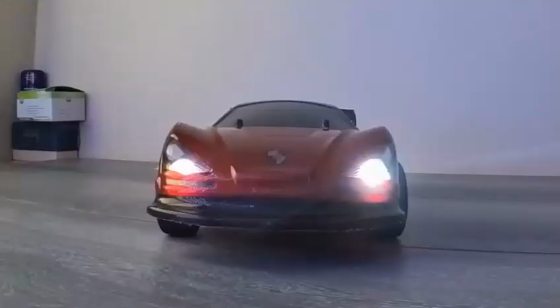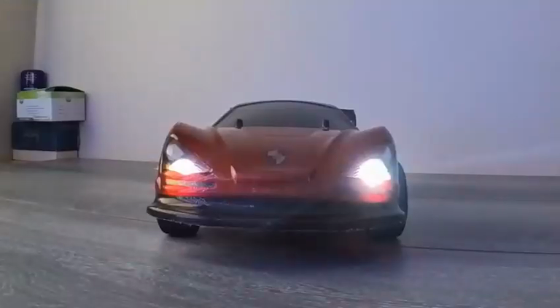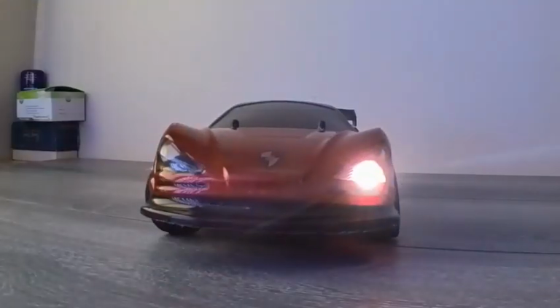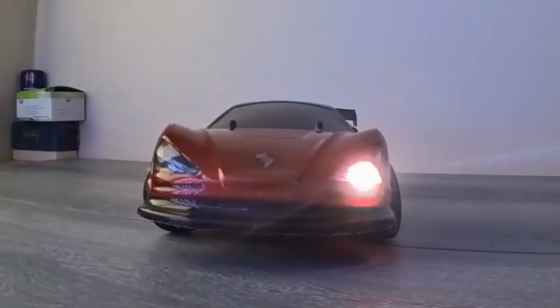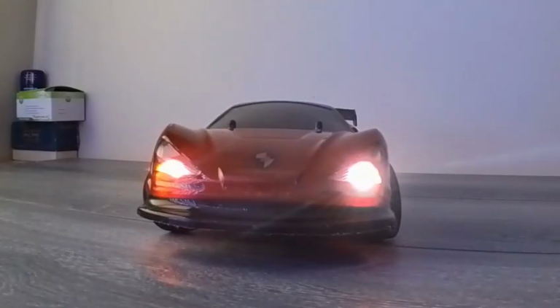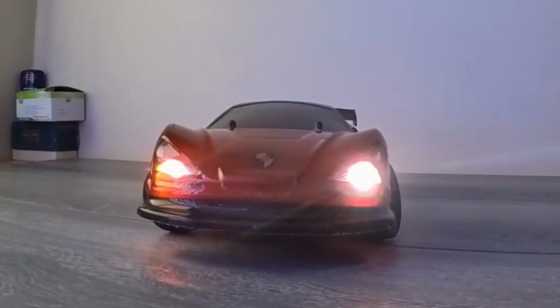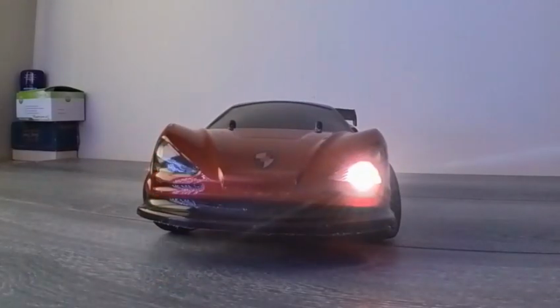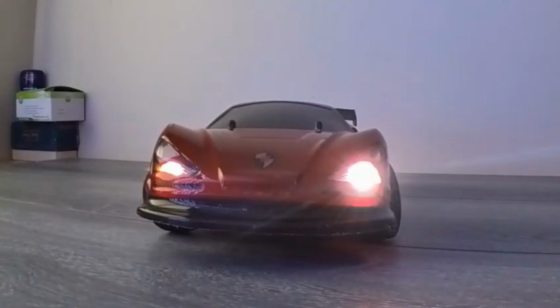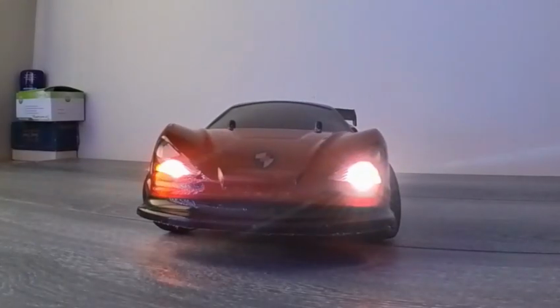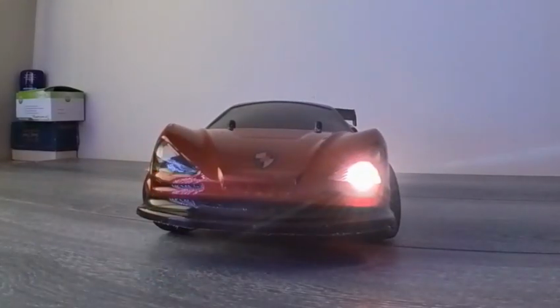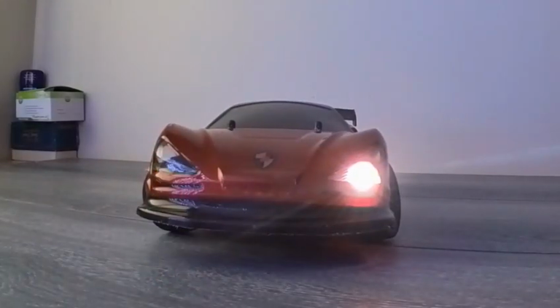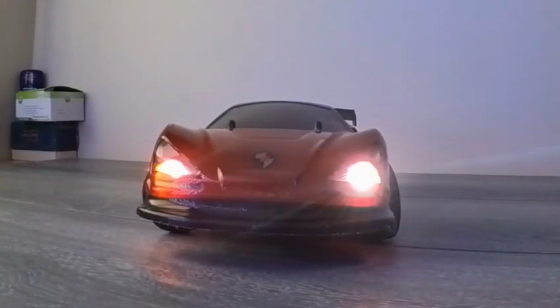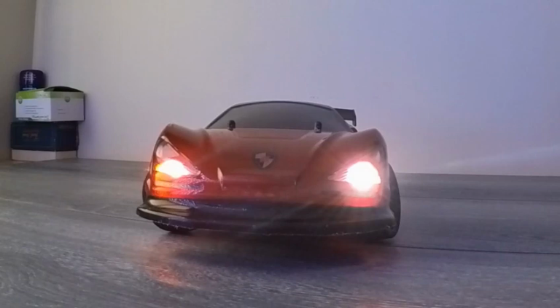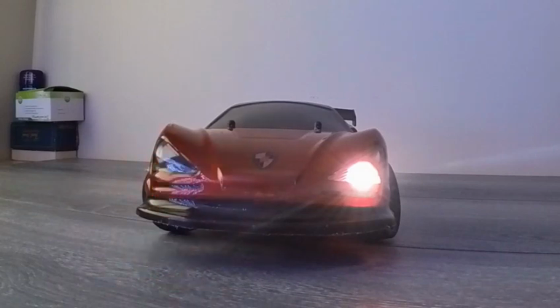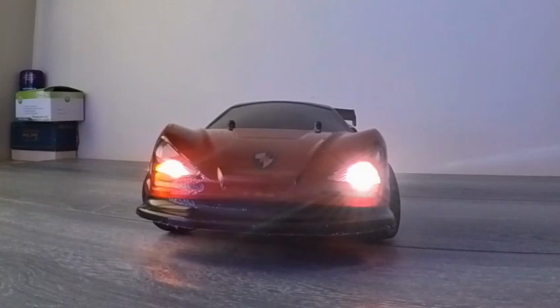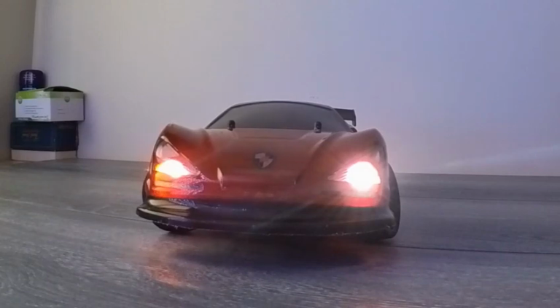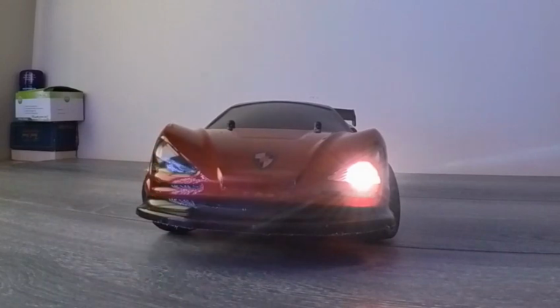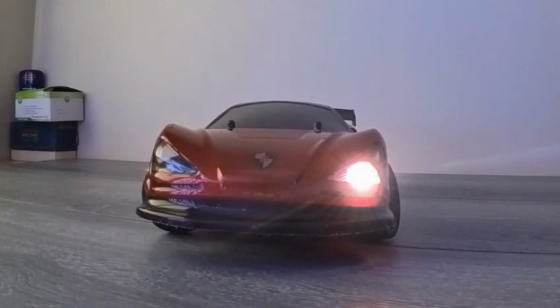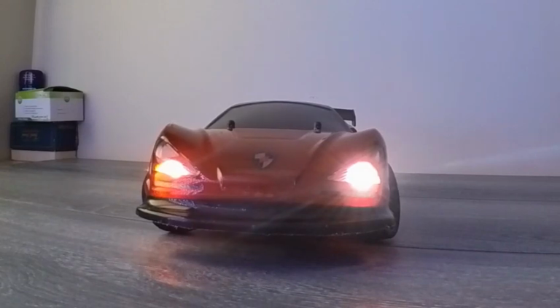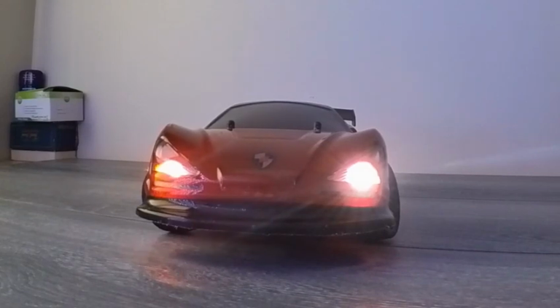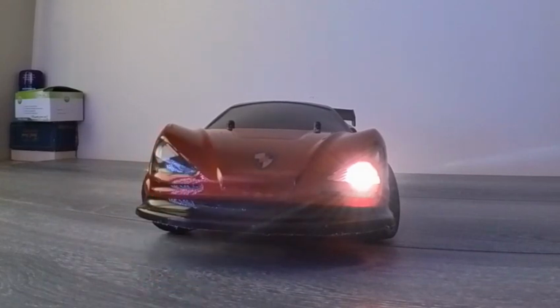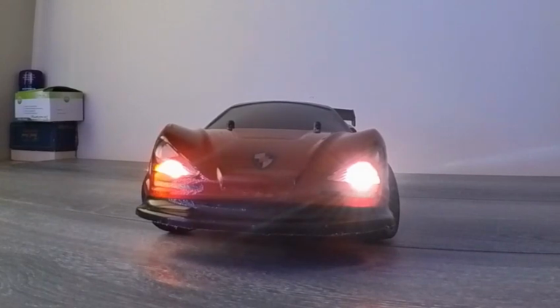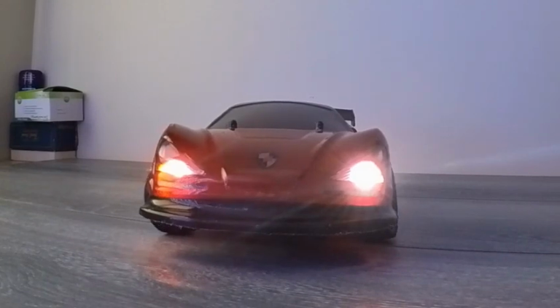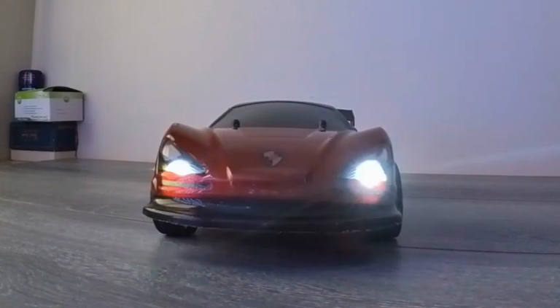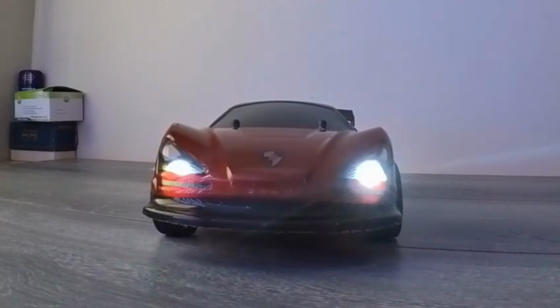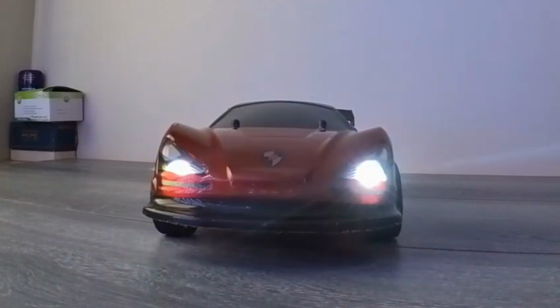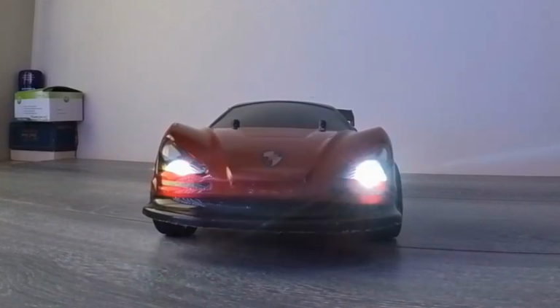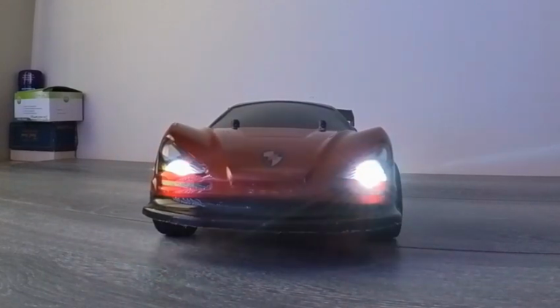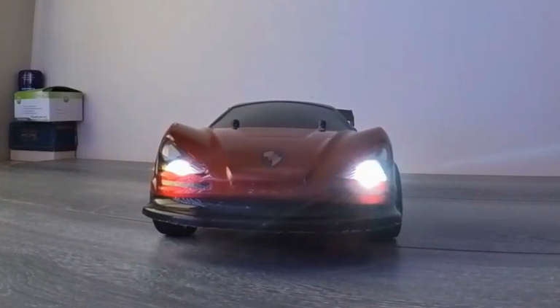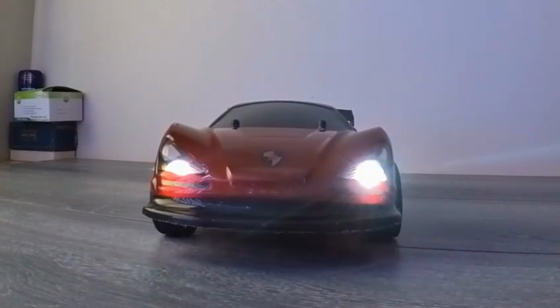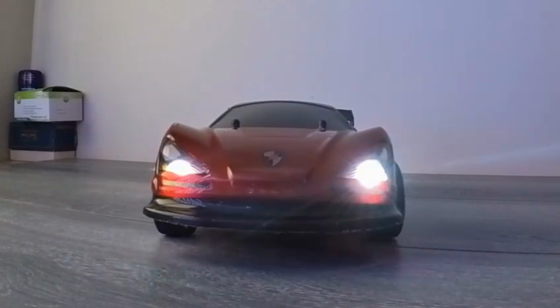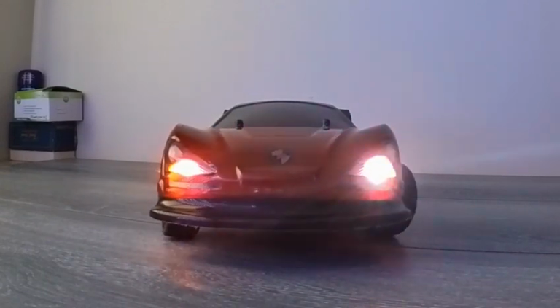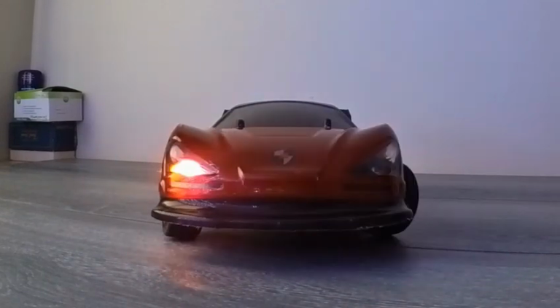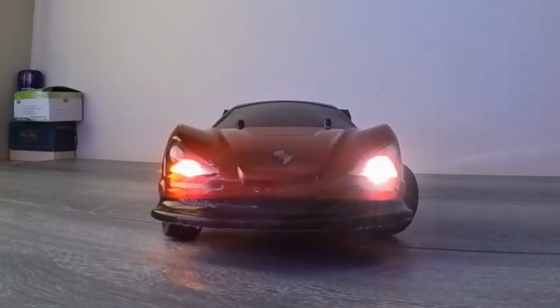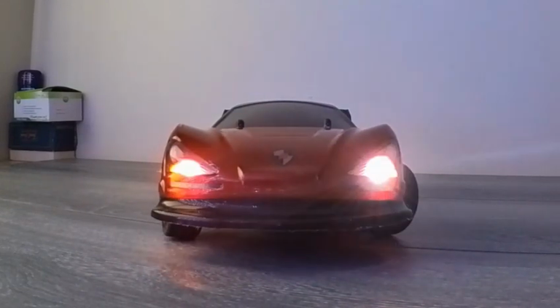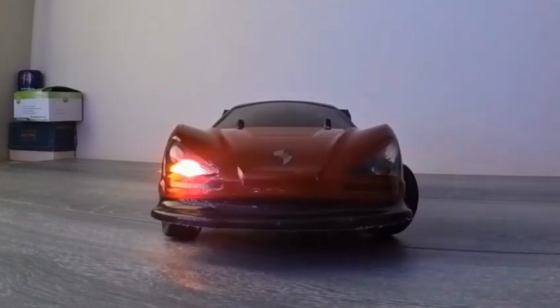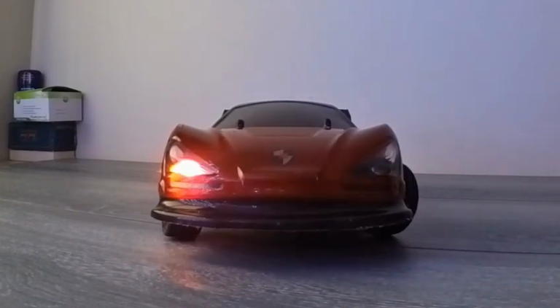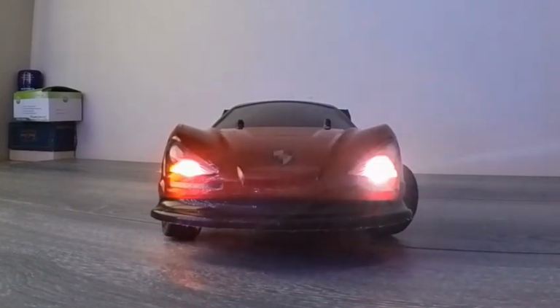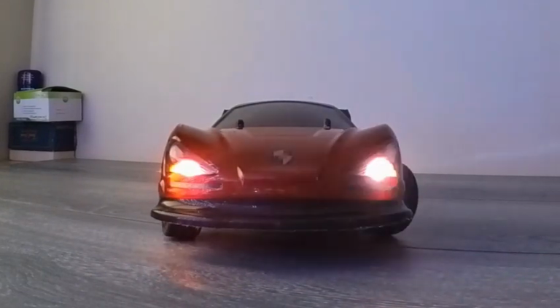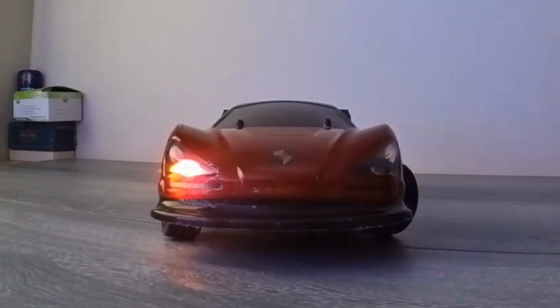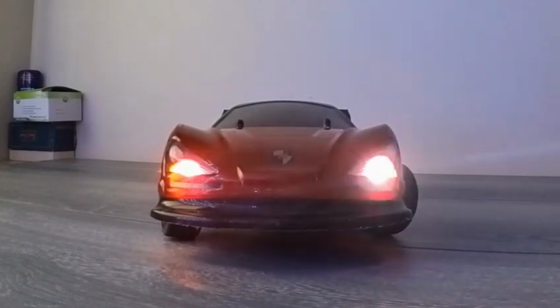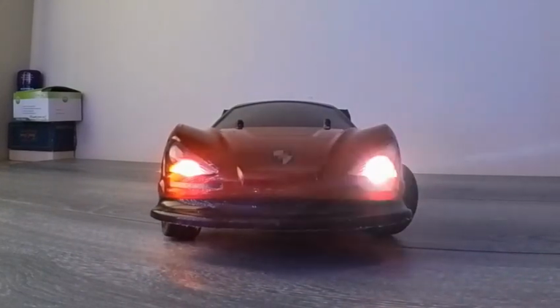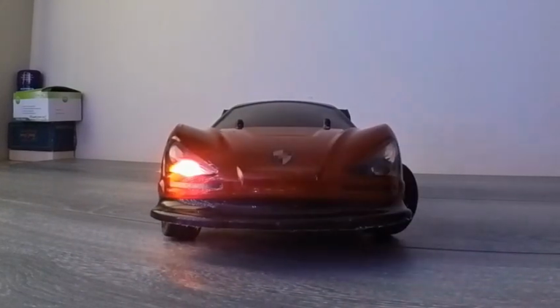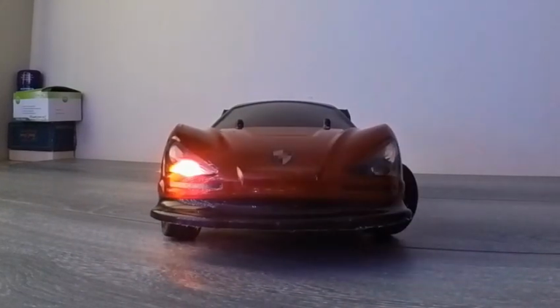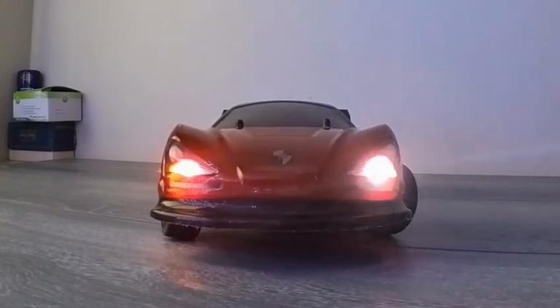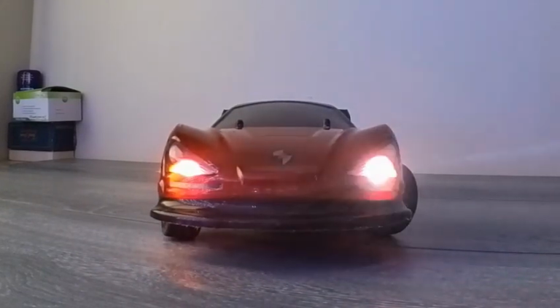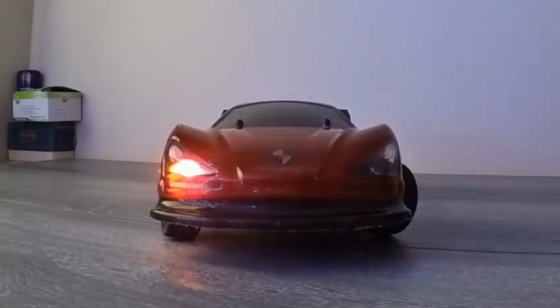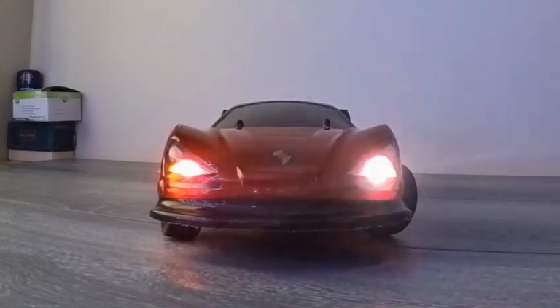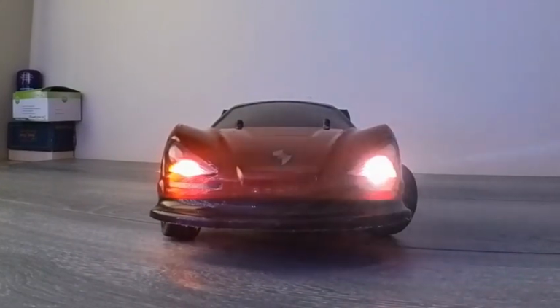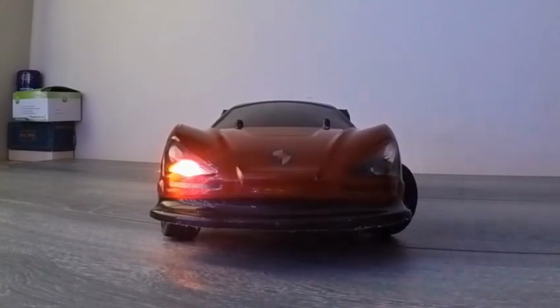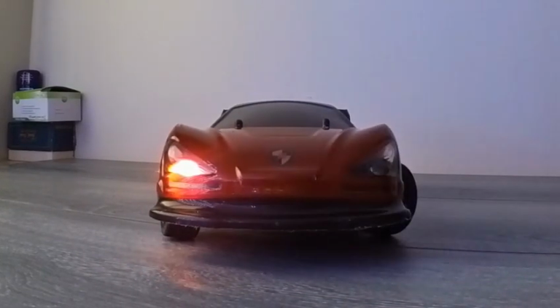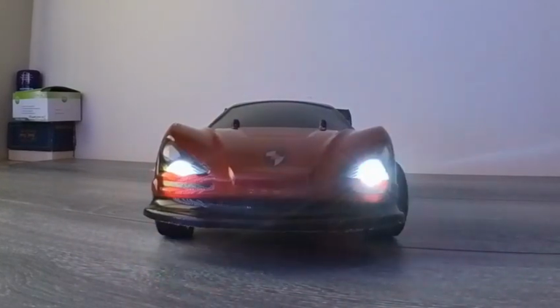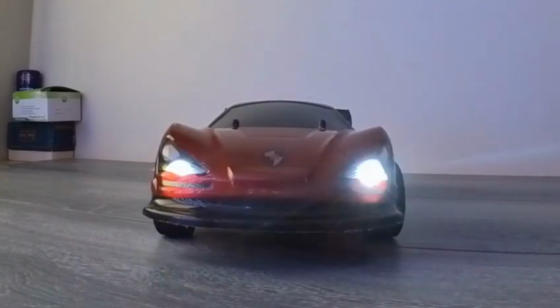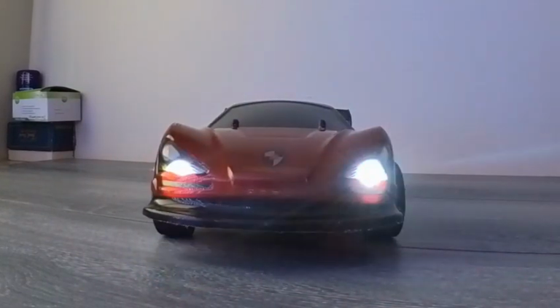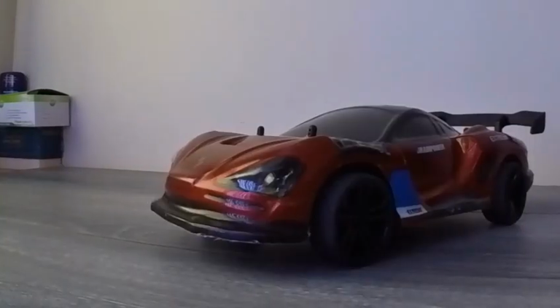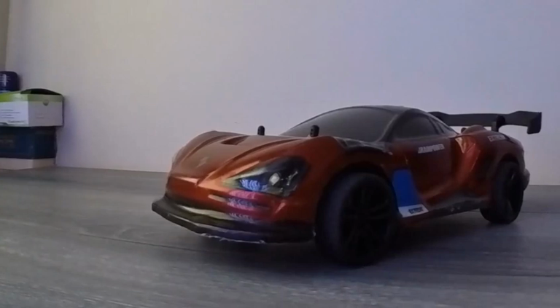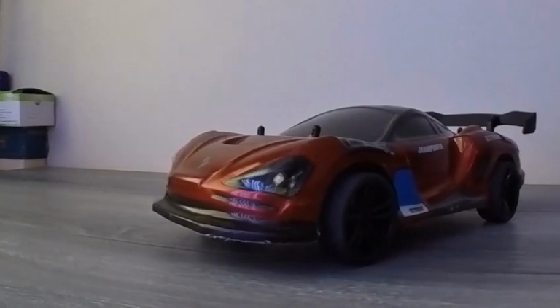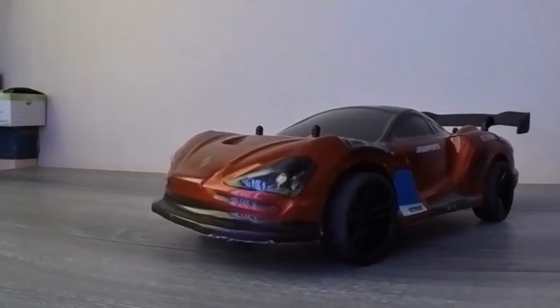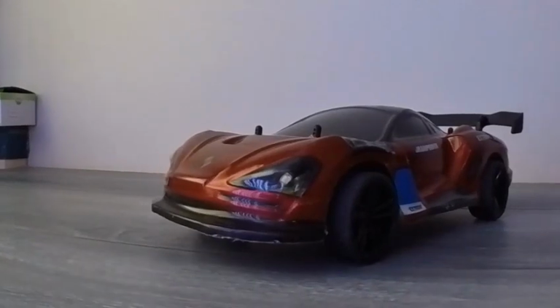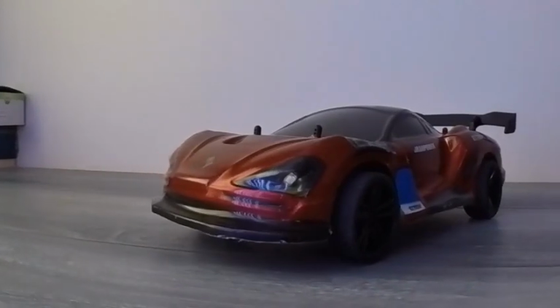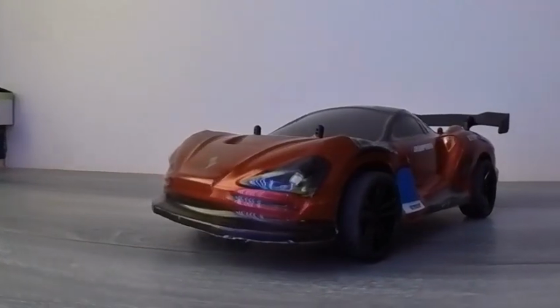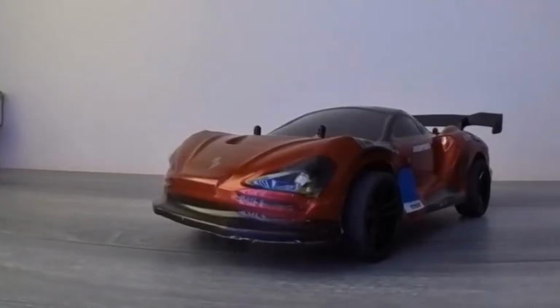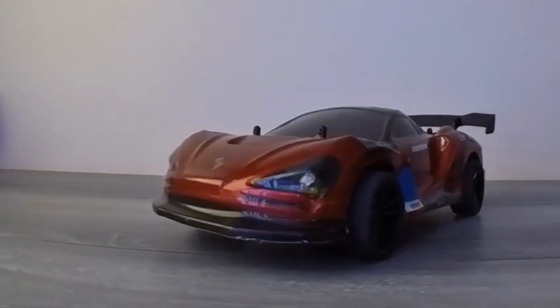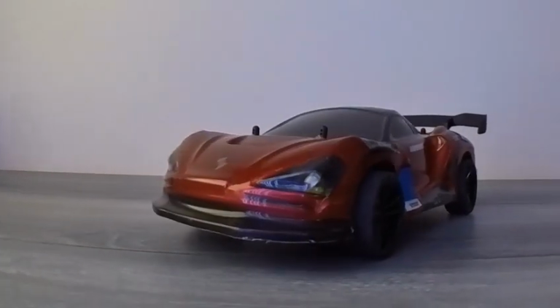The Stani RC drift car. This is a remote control car. It's 1/16th scale. It's a high speed, fast, four wheel drive RC car.